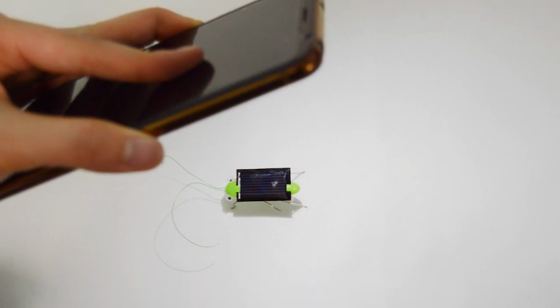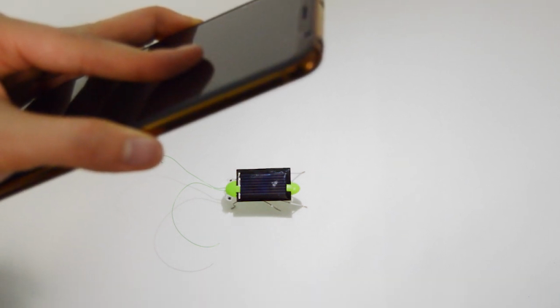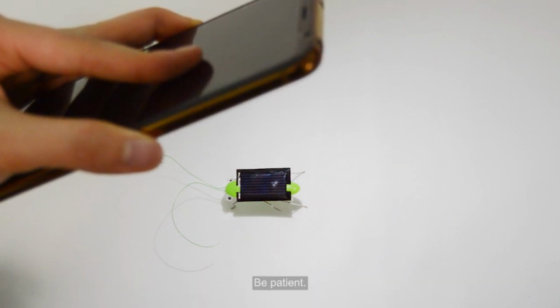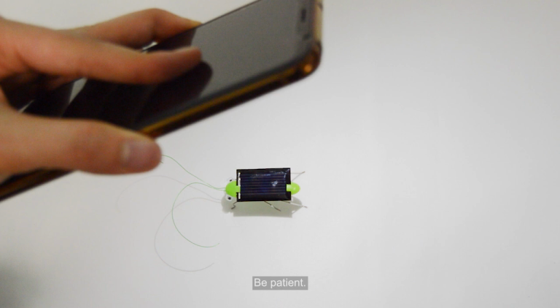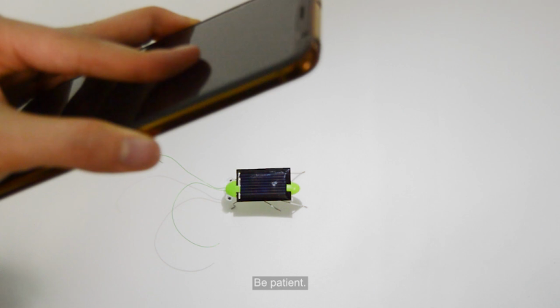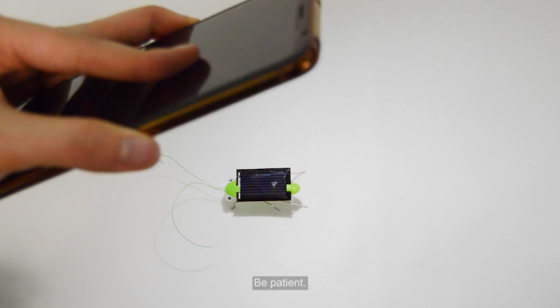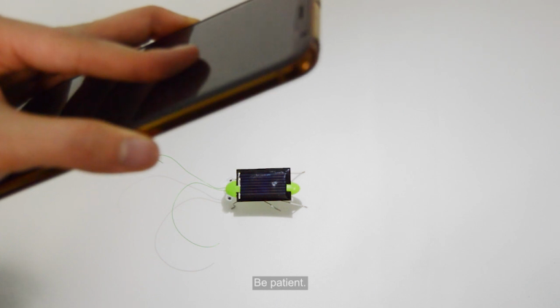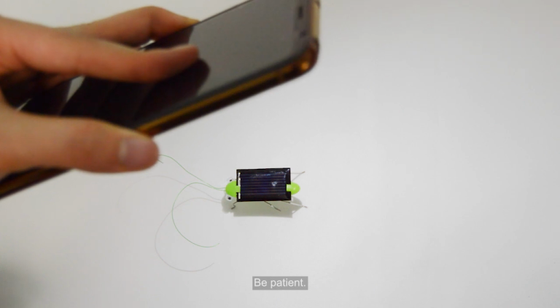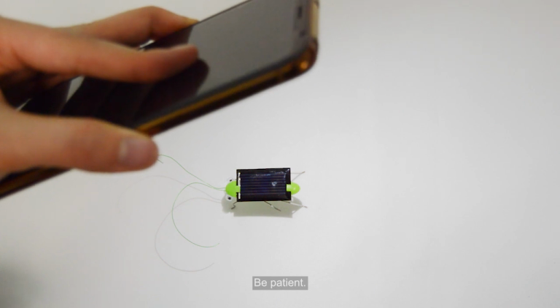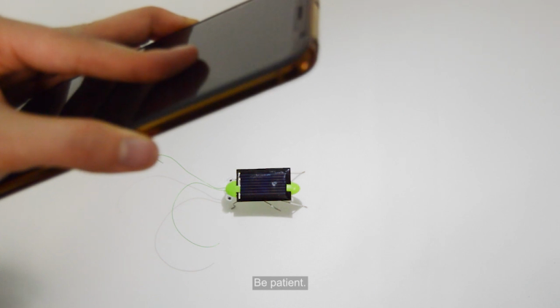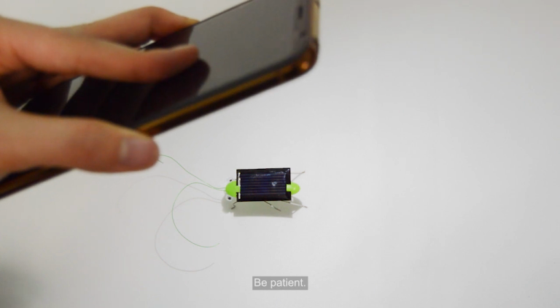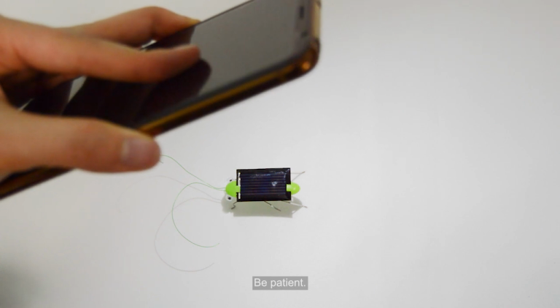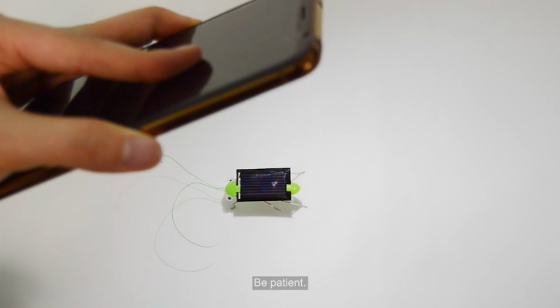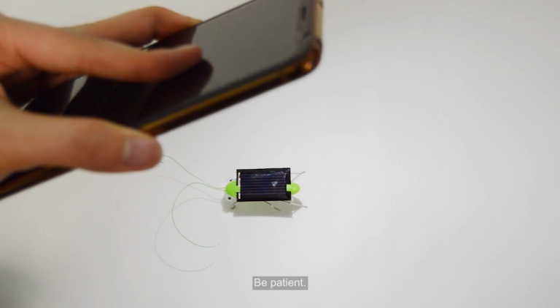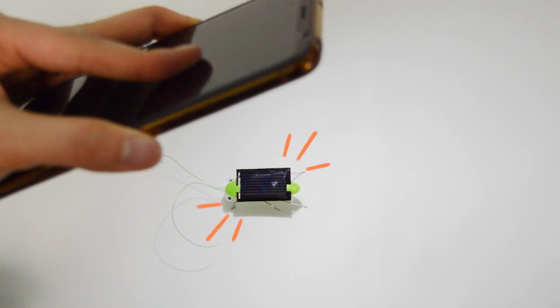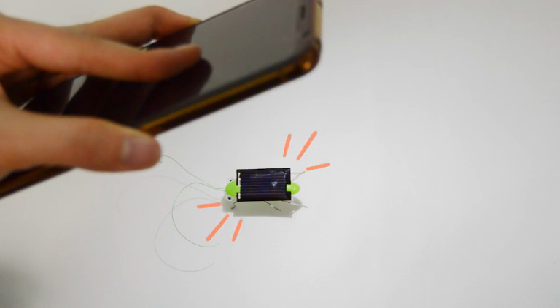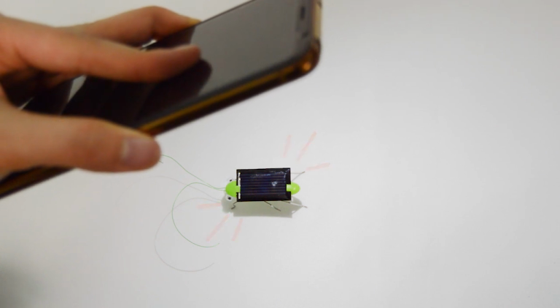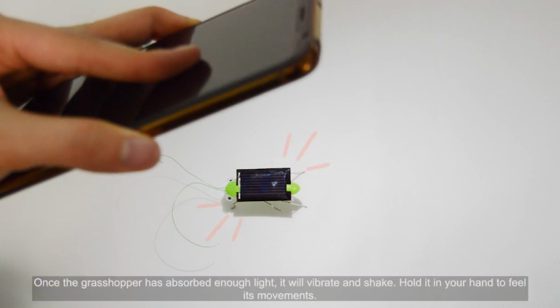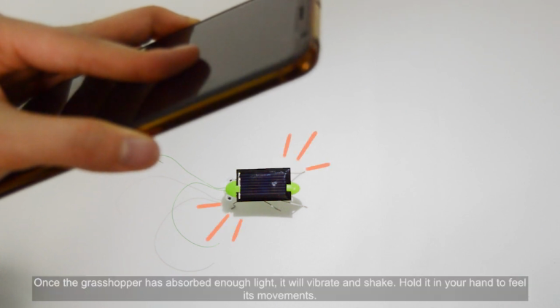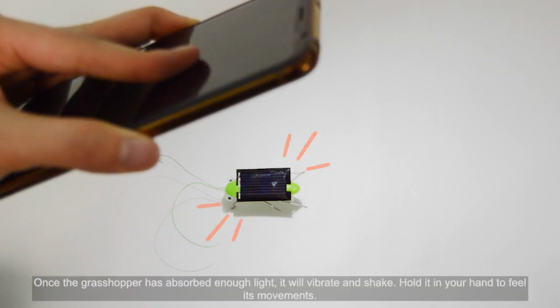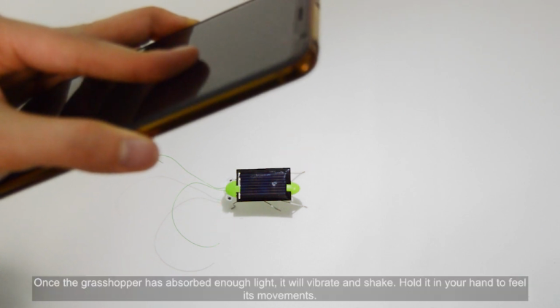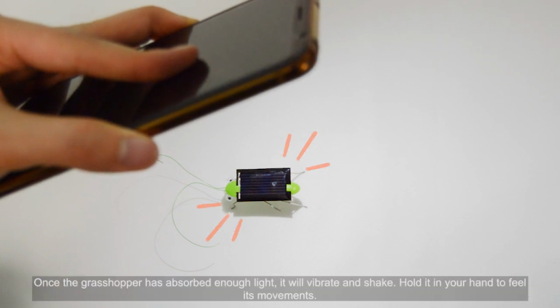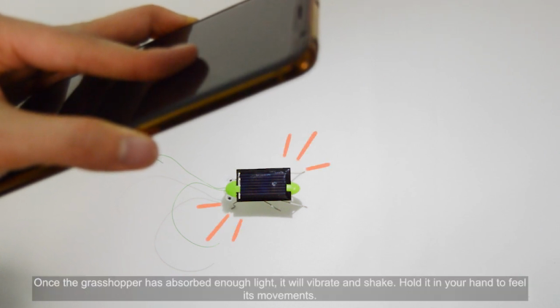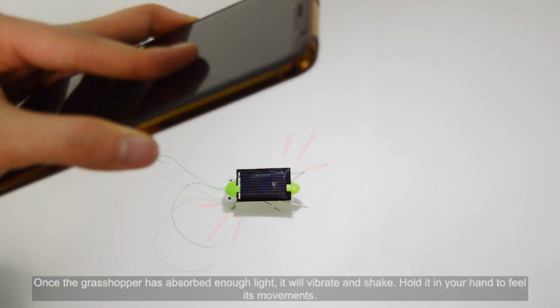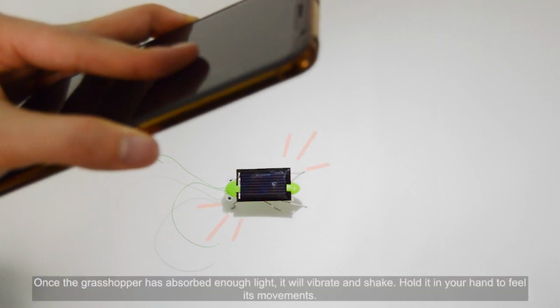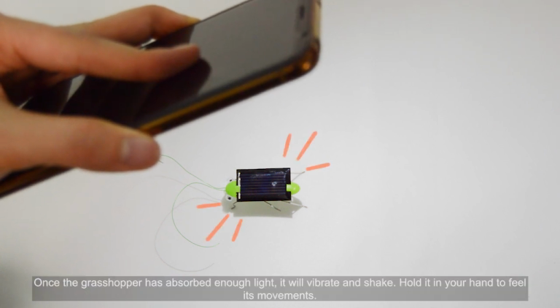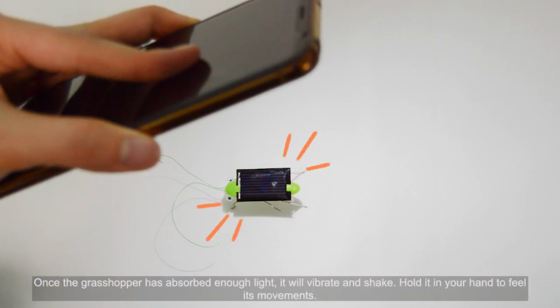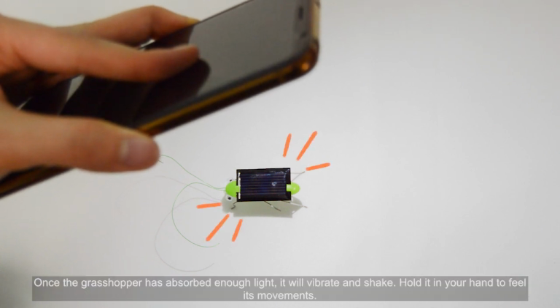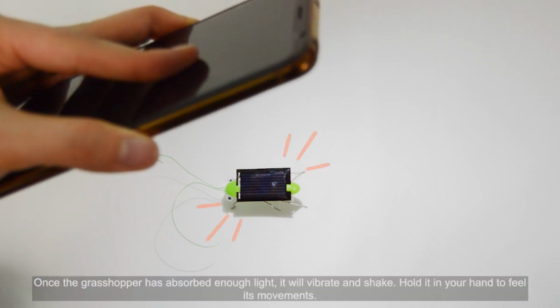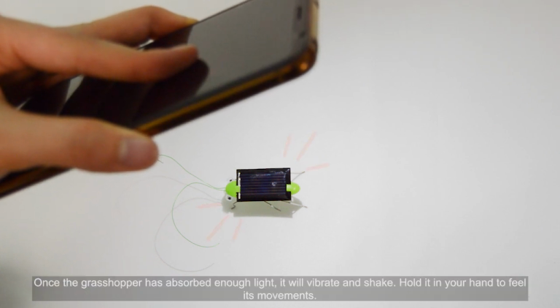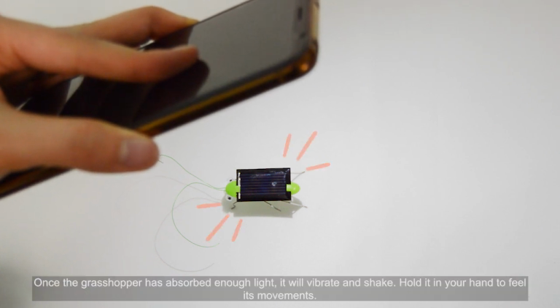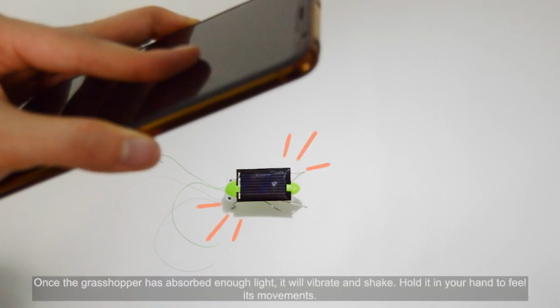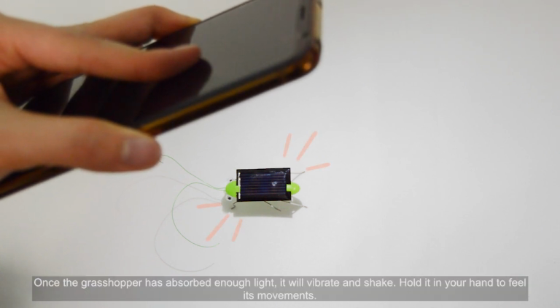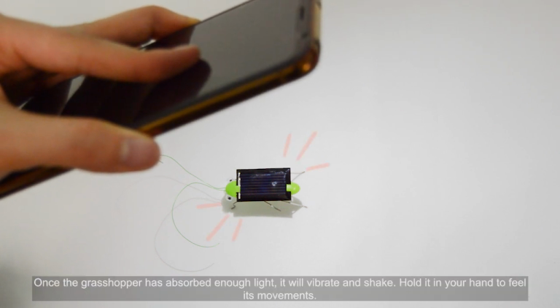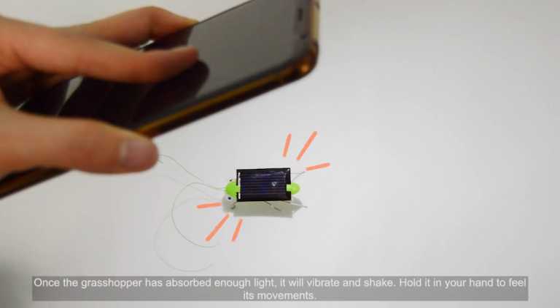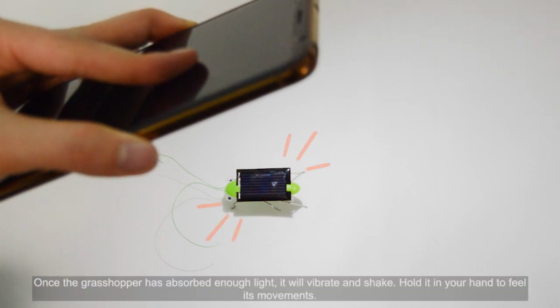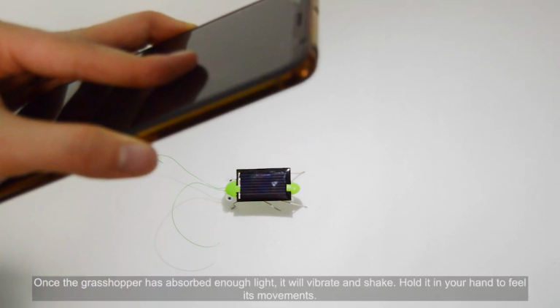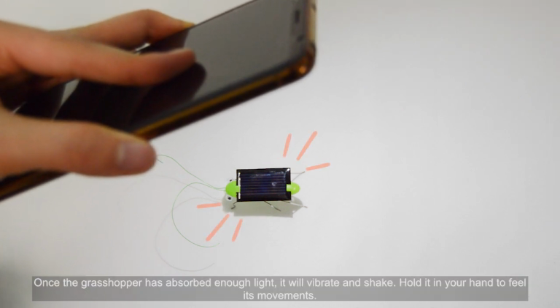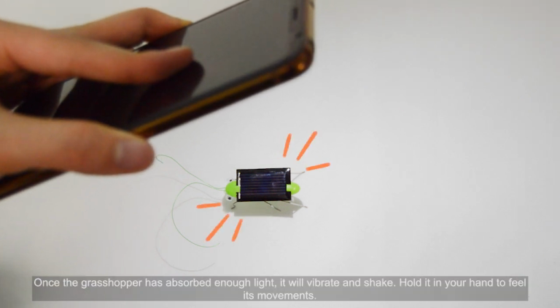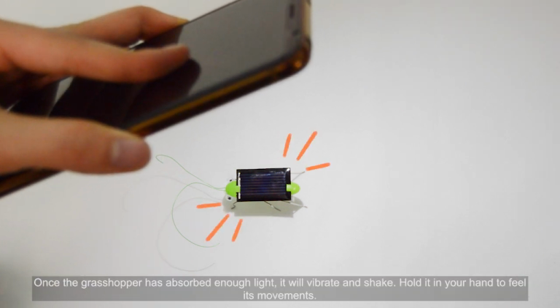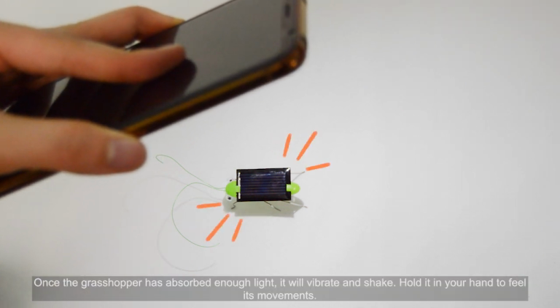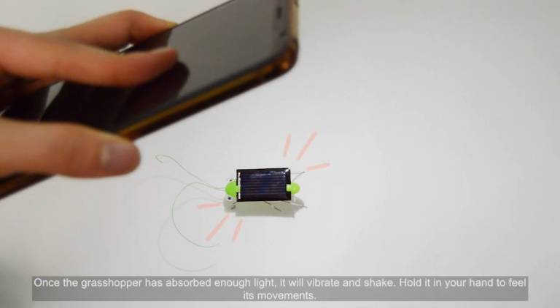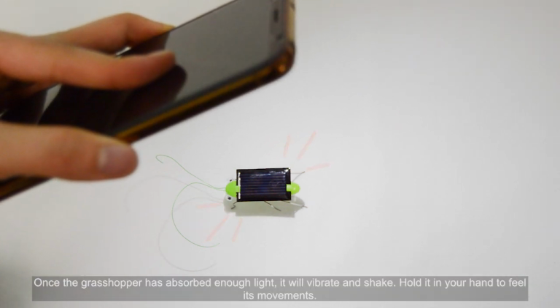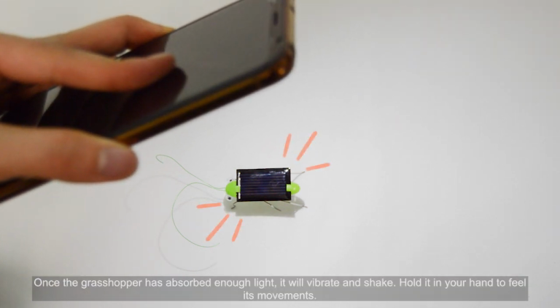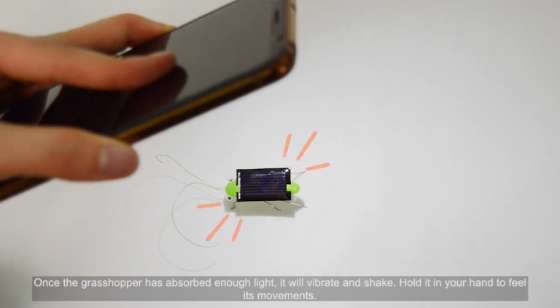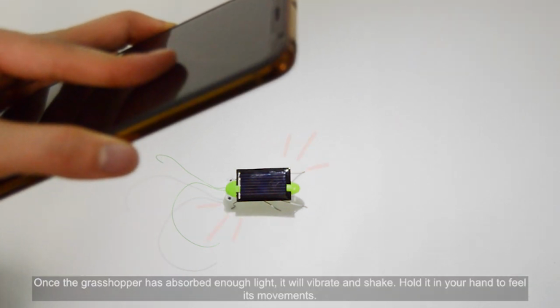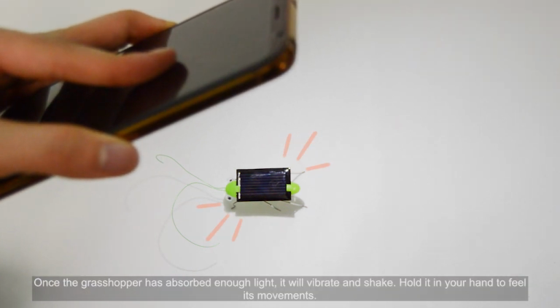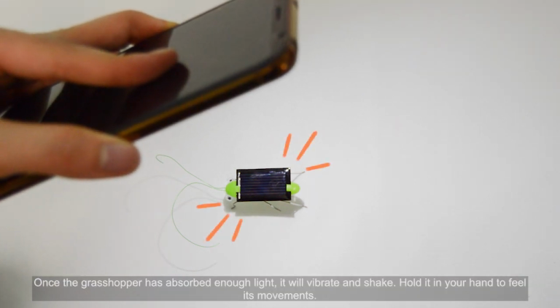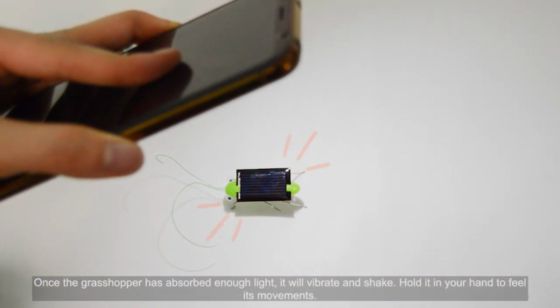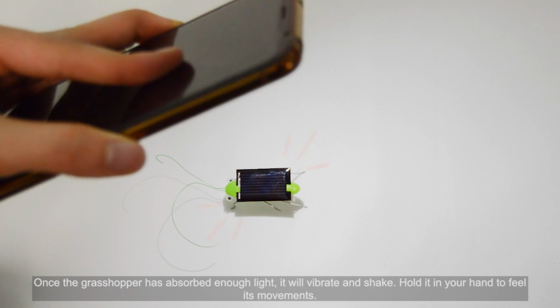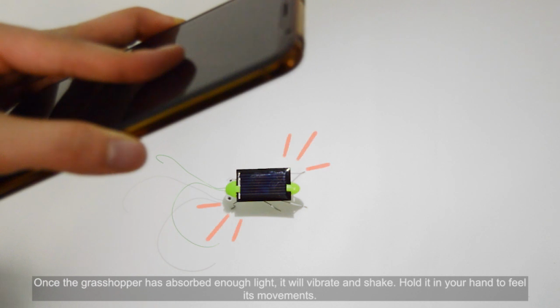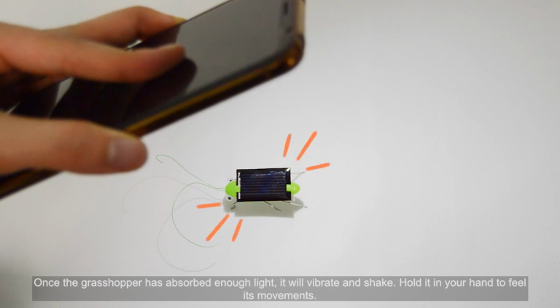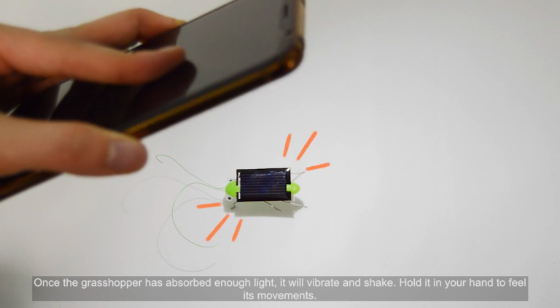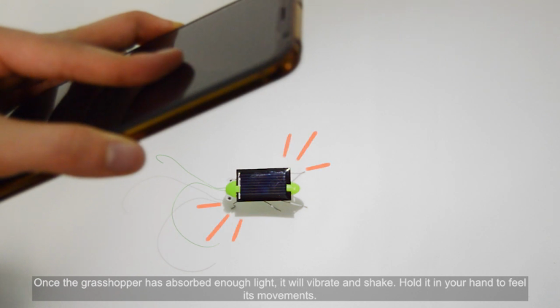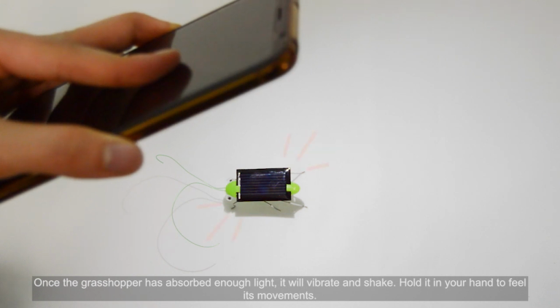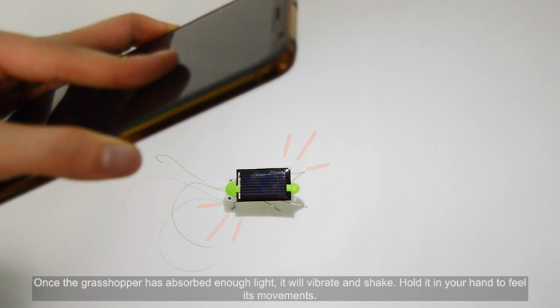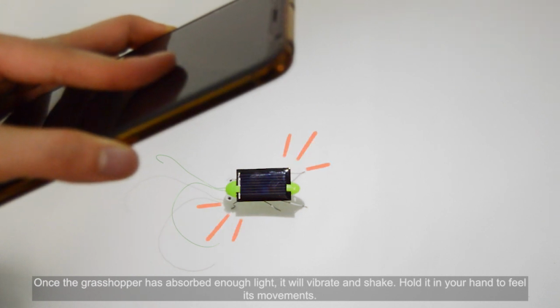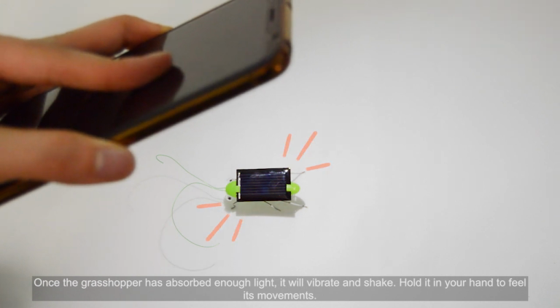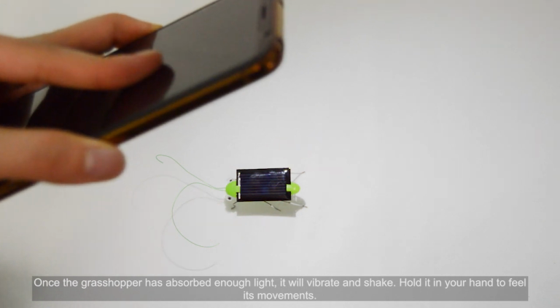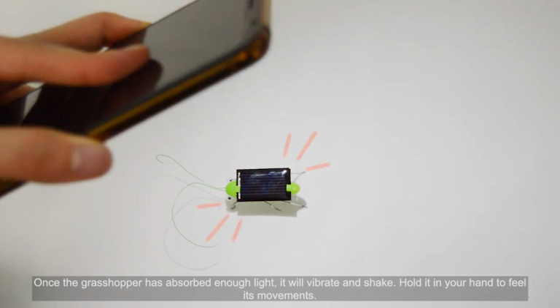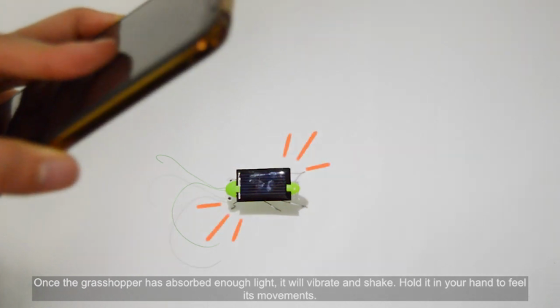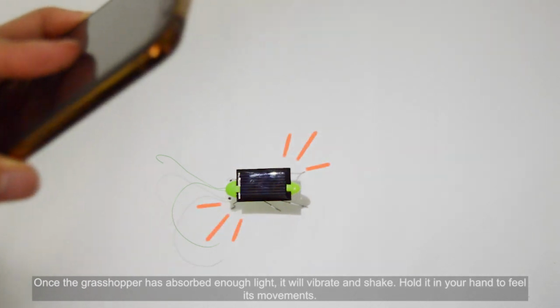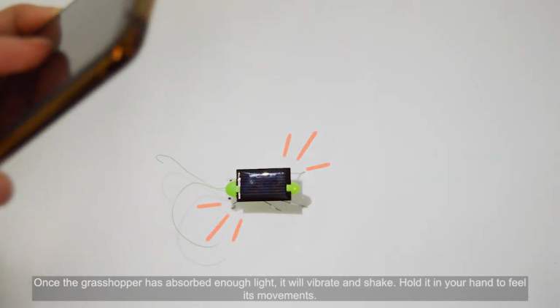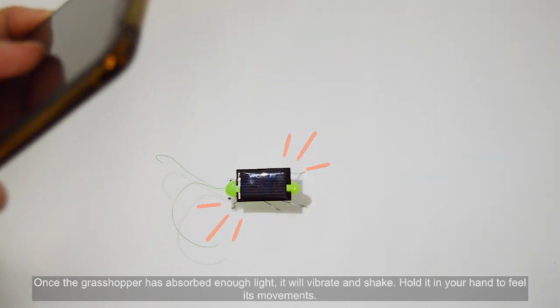Be patient. Once the grasshopper has absorbed enough light, it will vibrate and shake. Hold it in your hand to feel its movements.